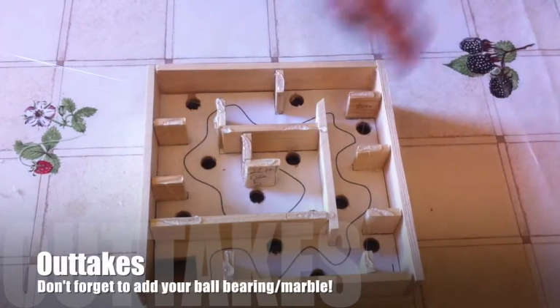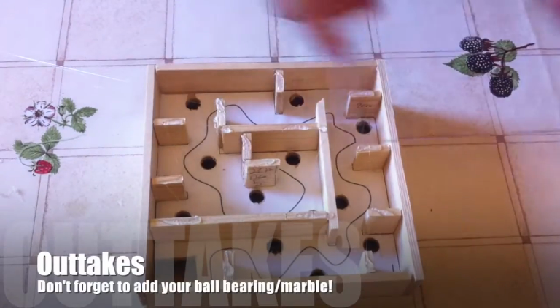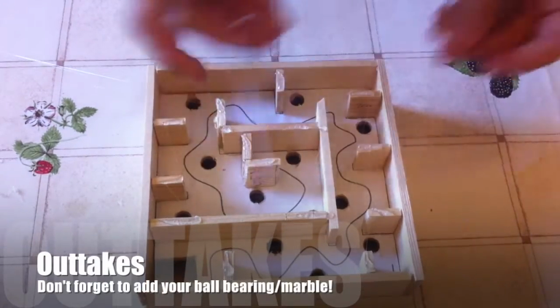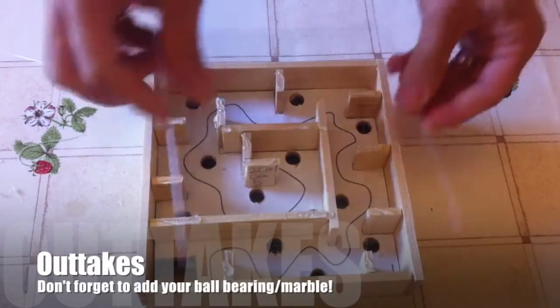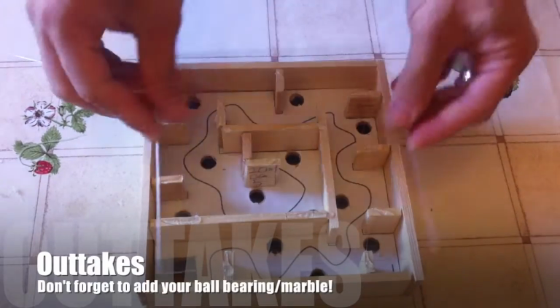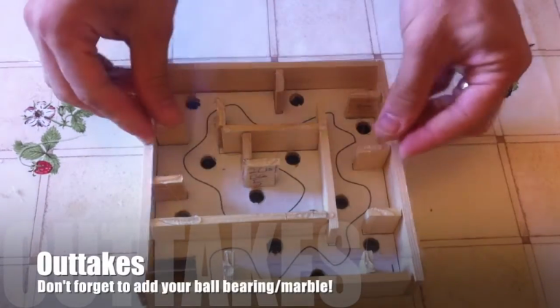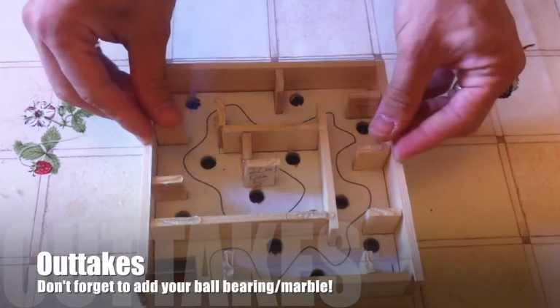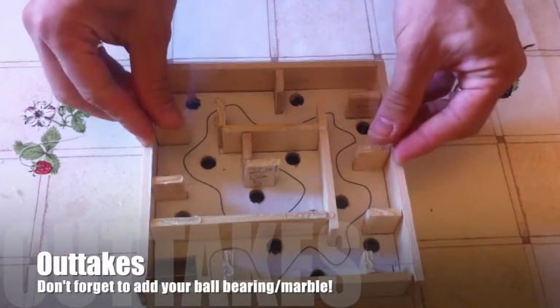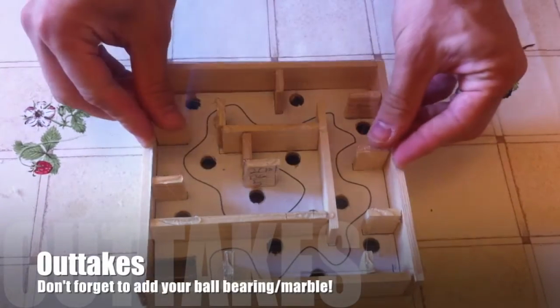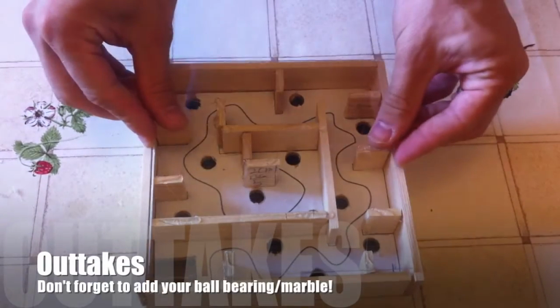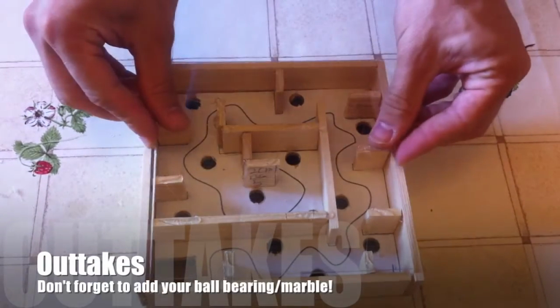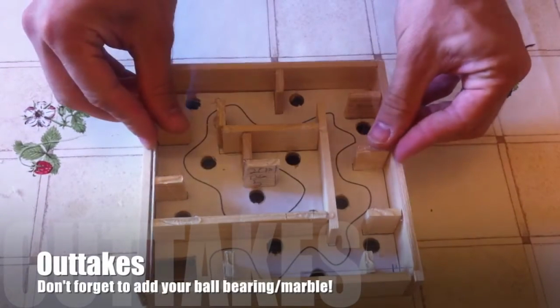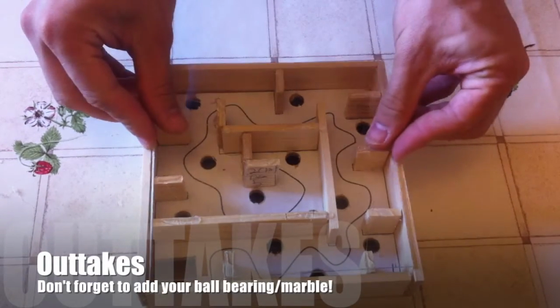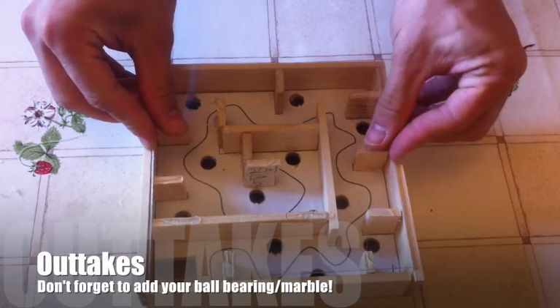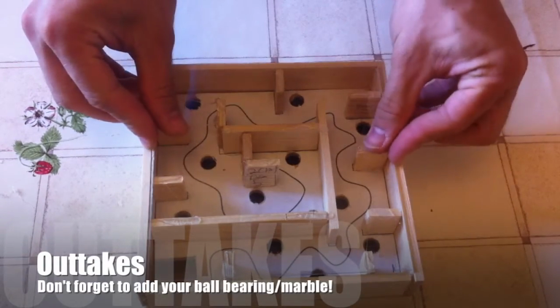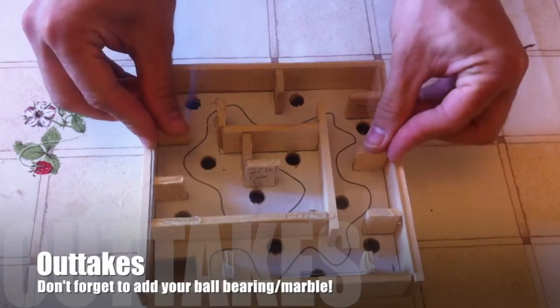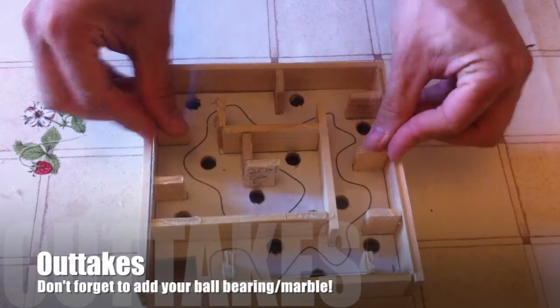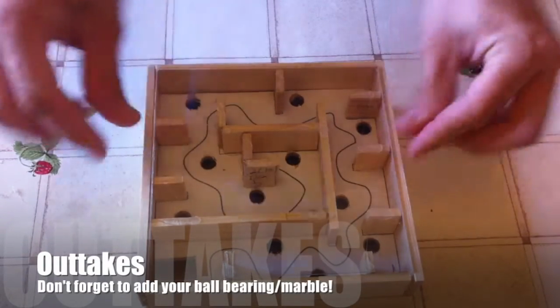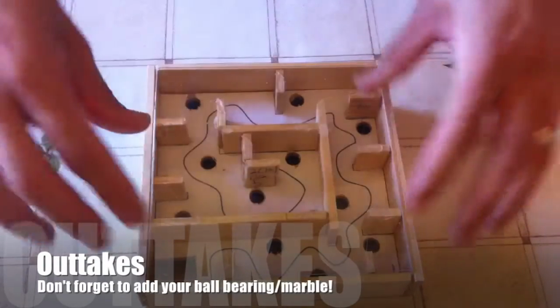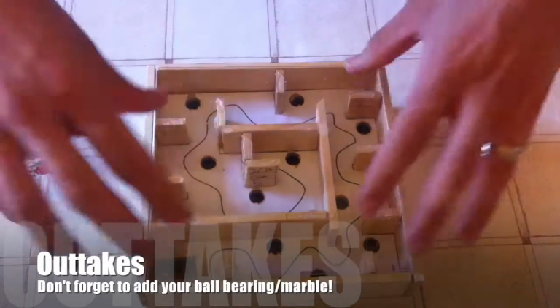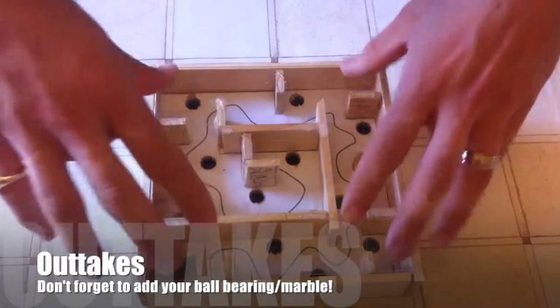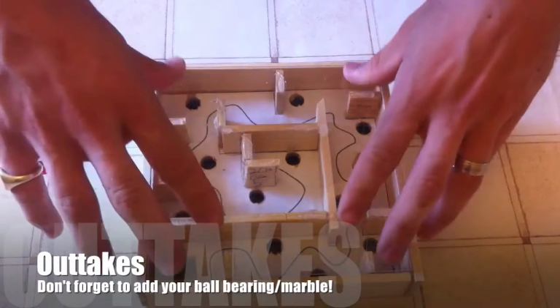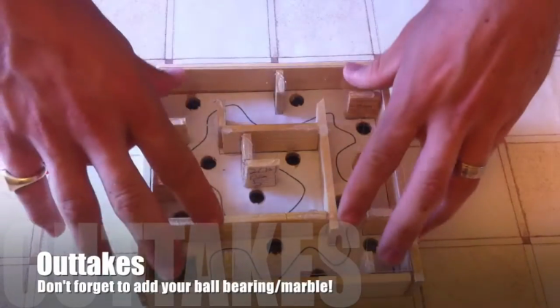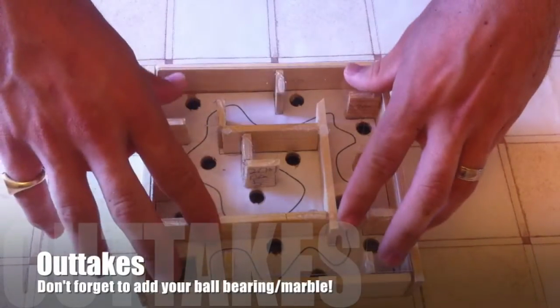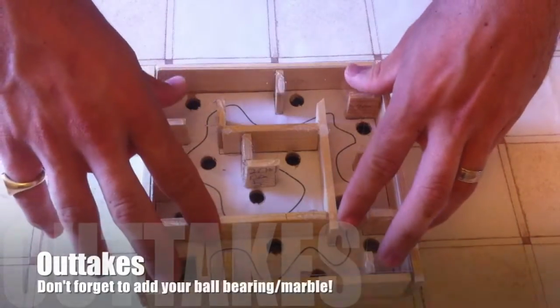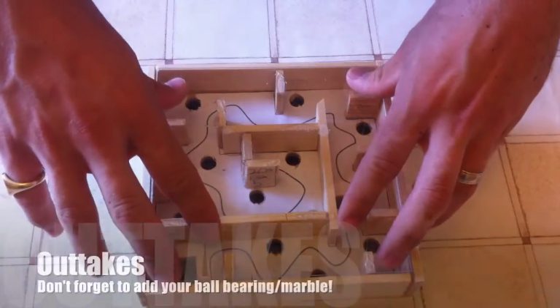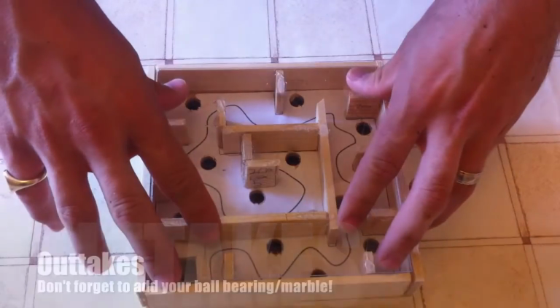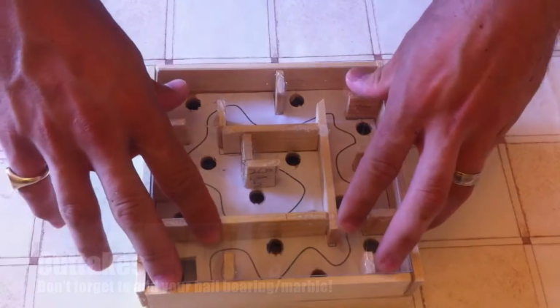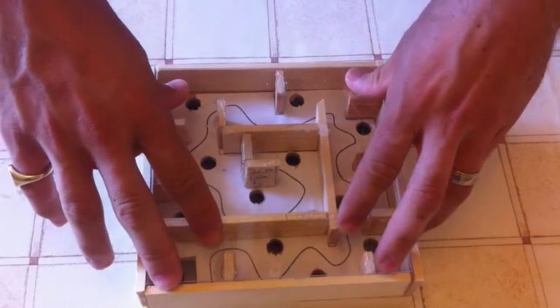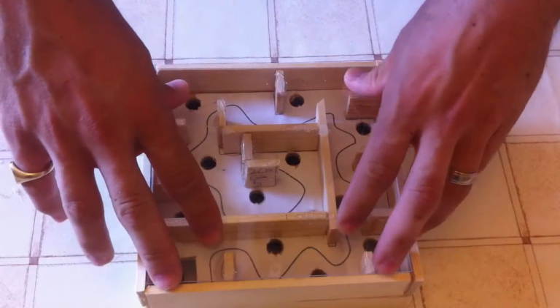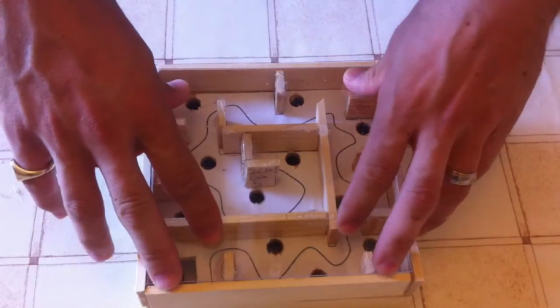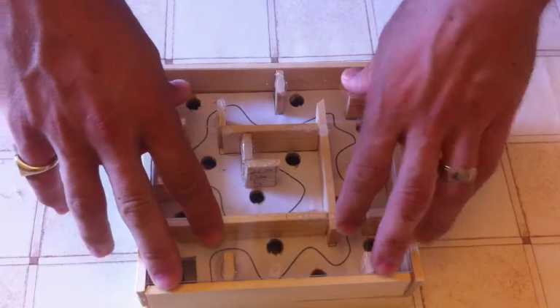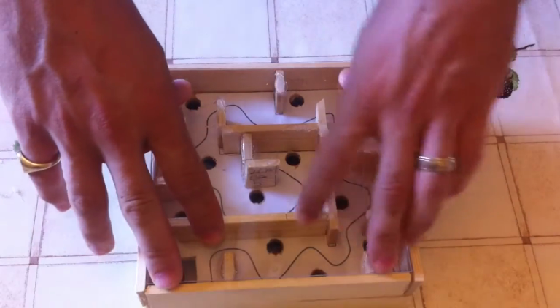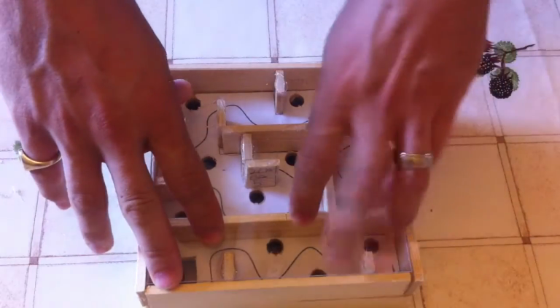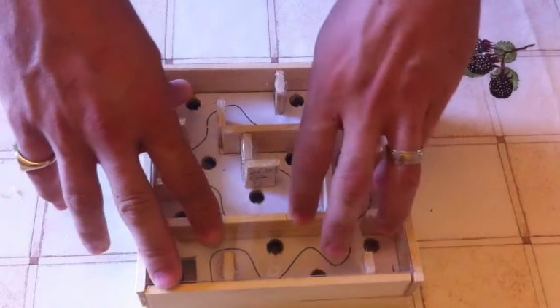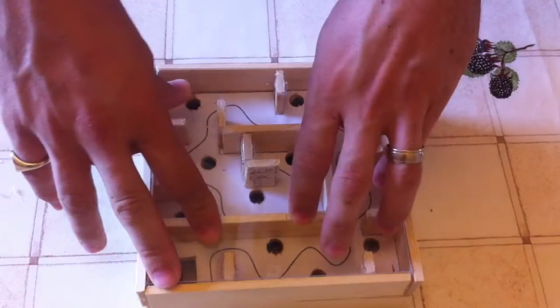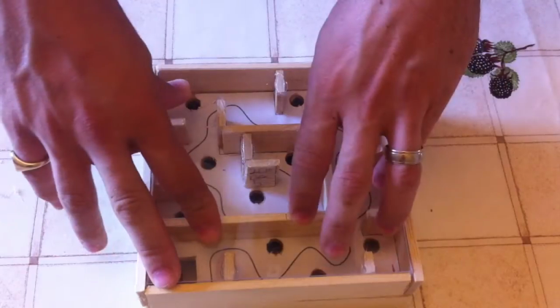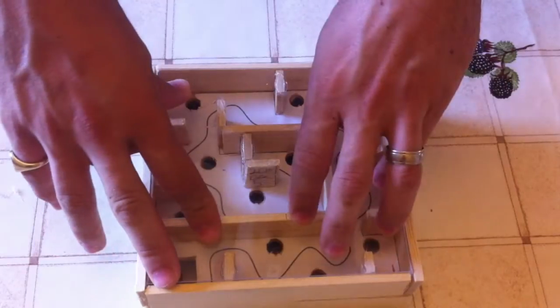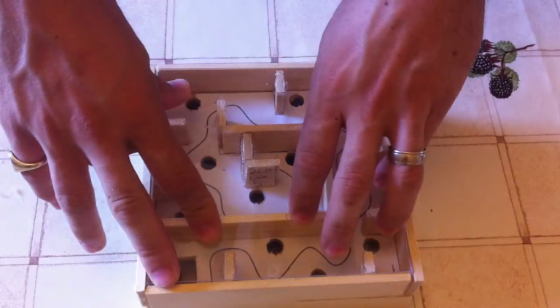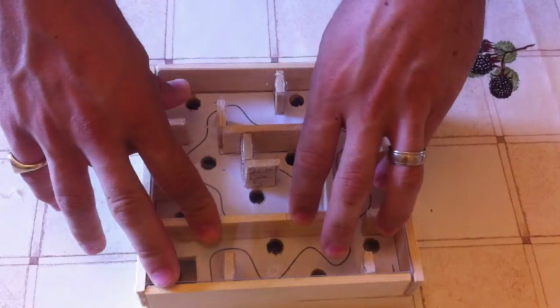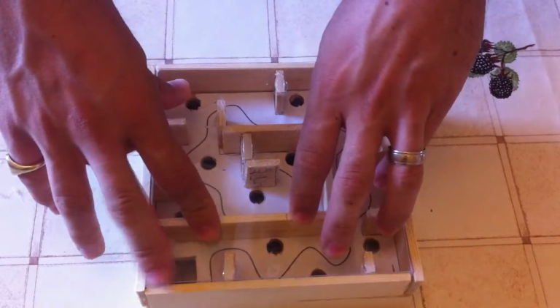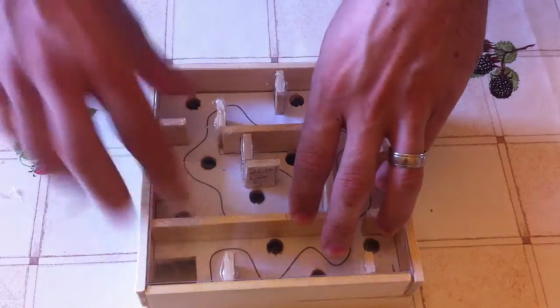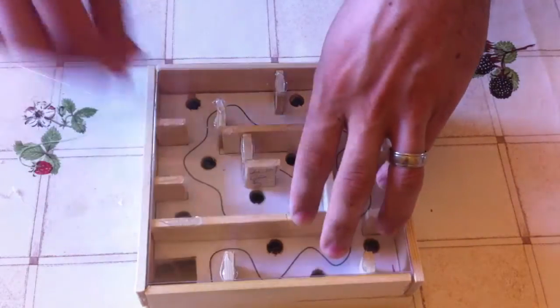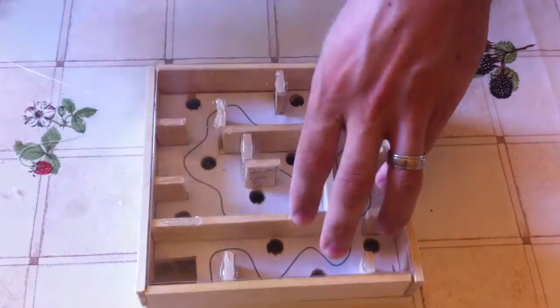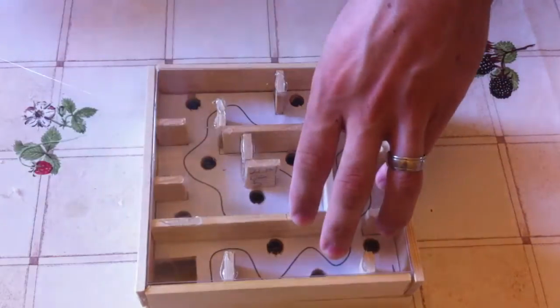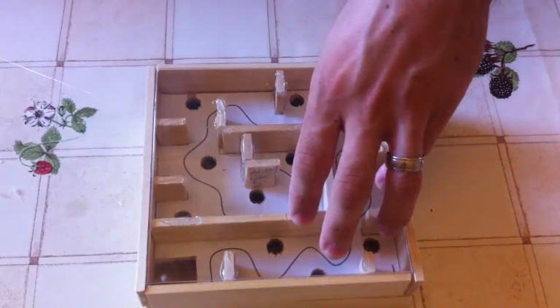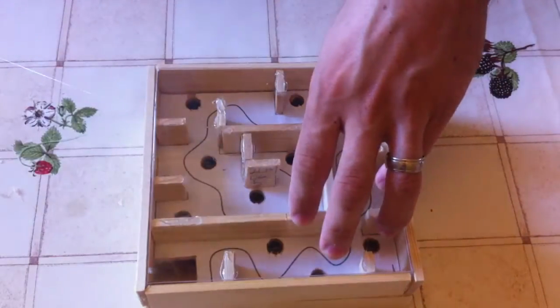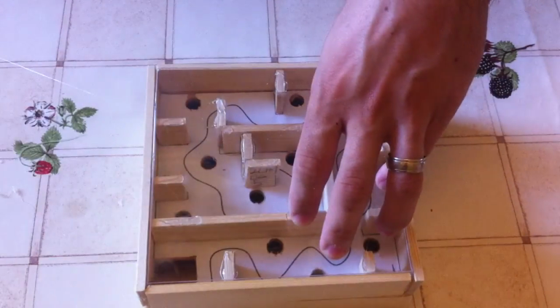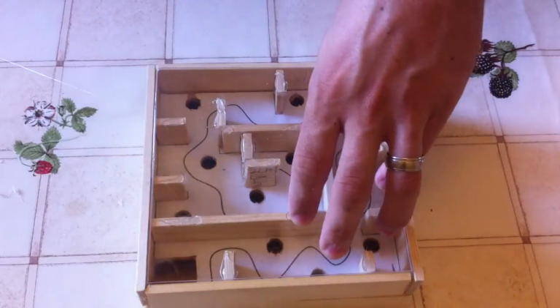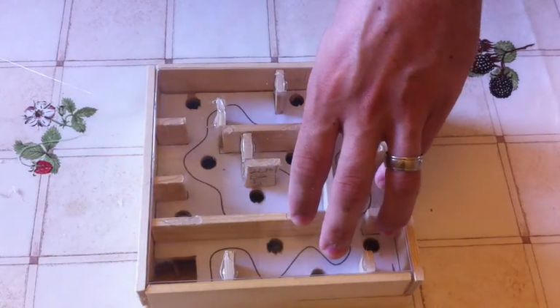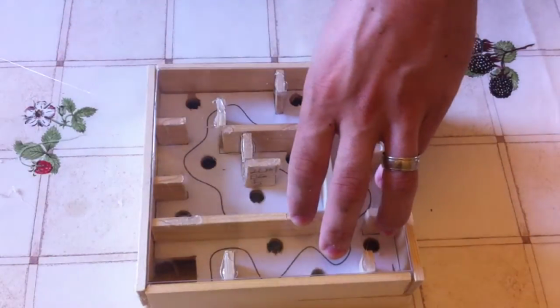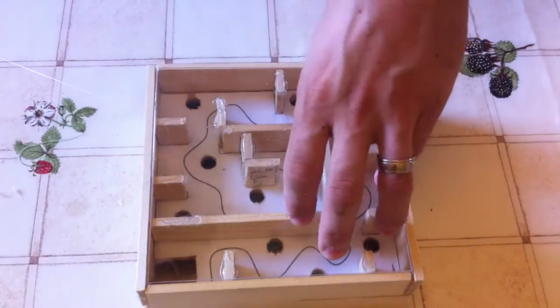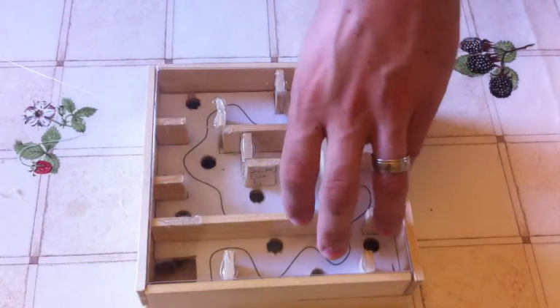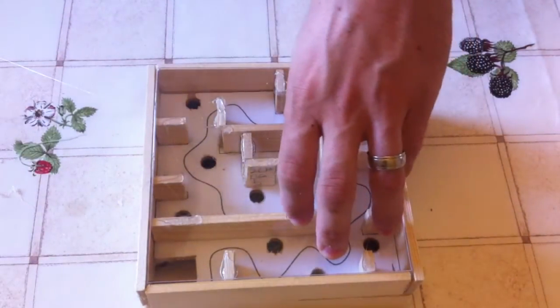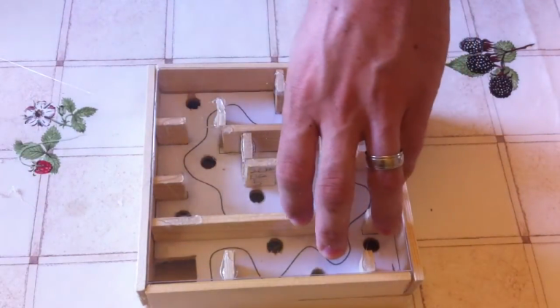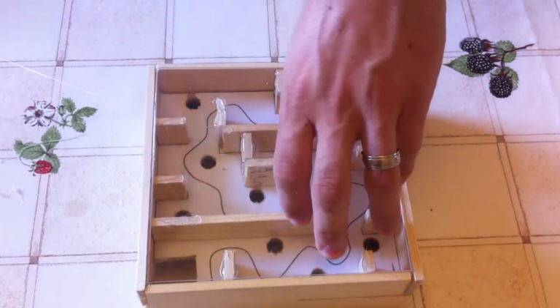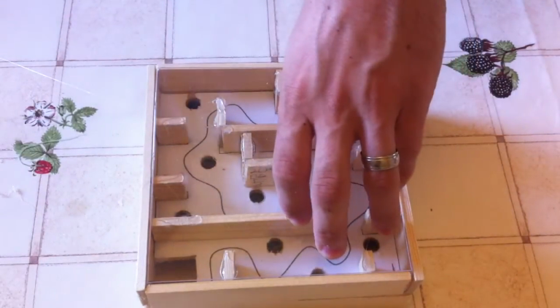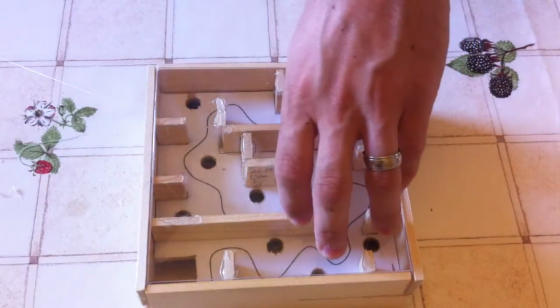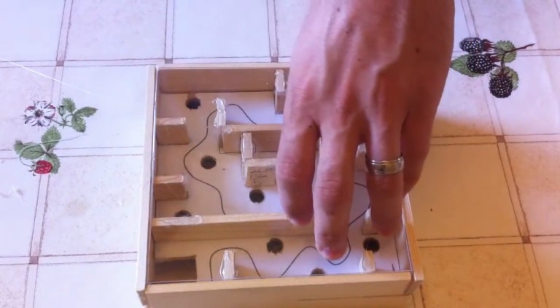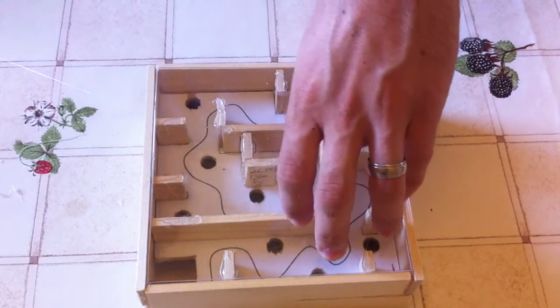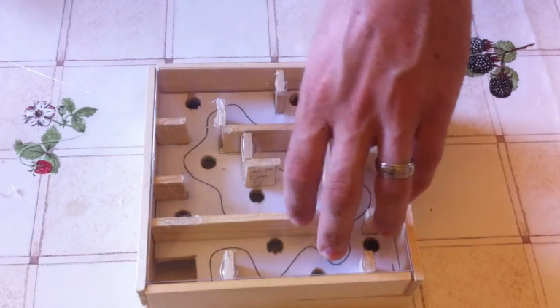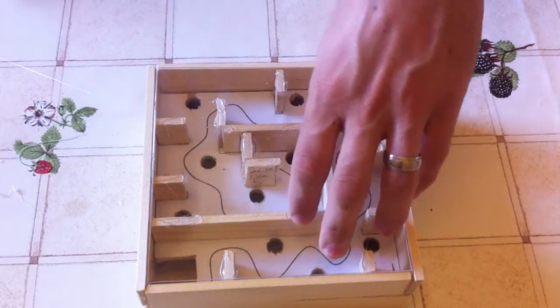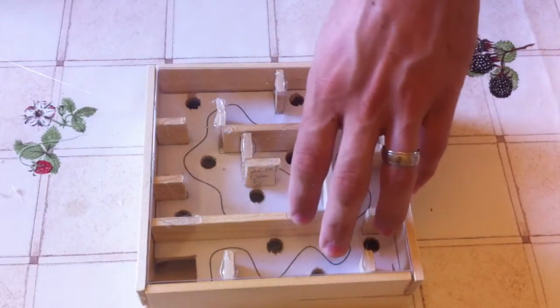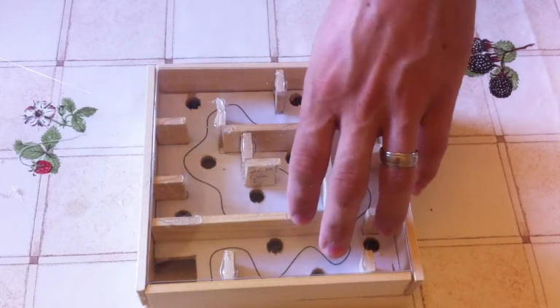Just an outtake — don't forget to add the ball bearing in before you put that screen on, otherwise this might happen!